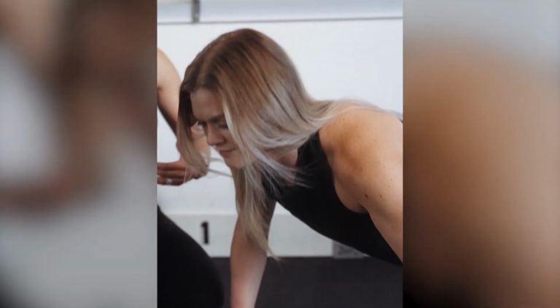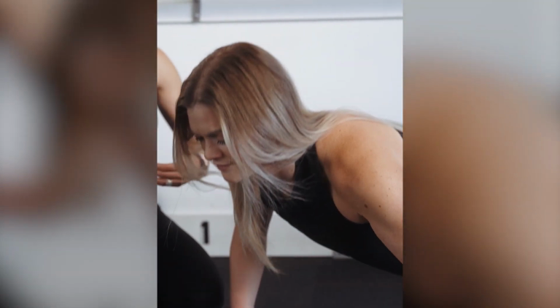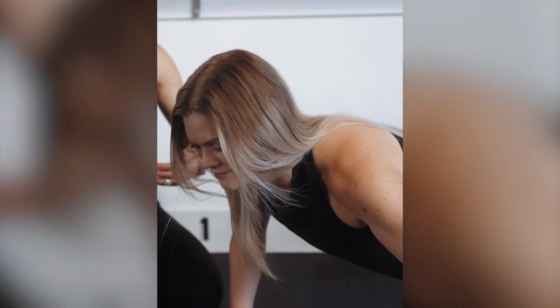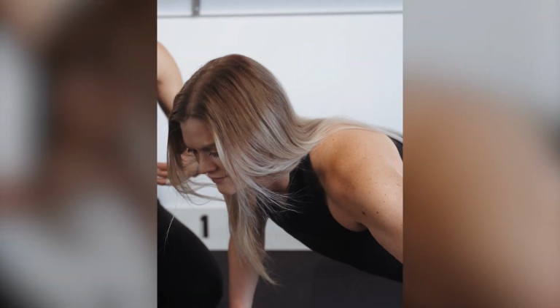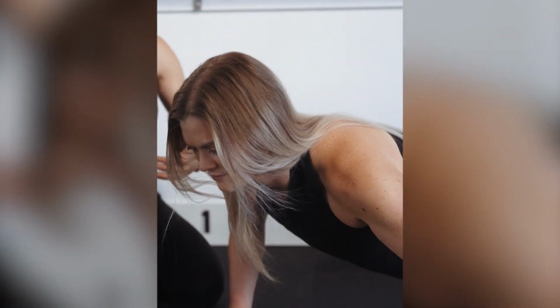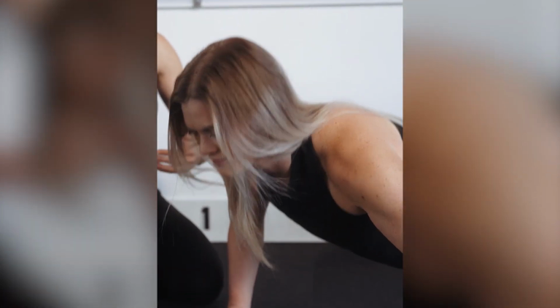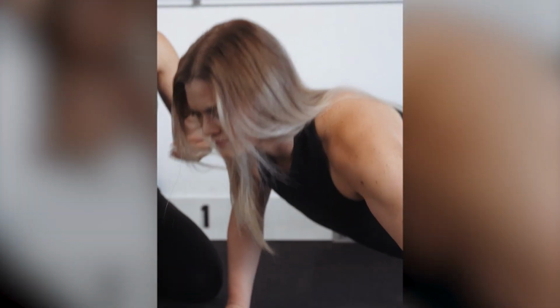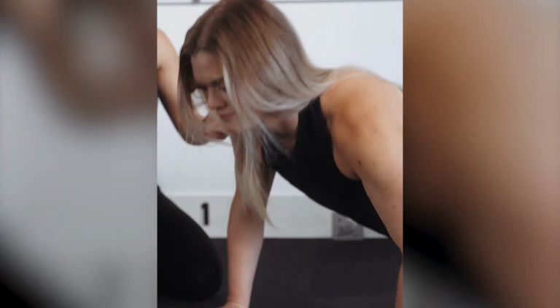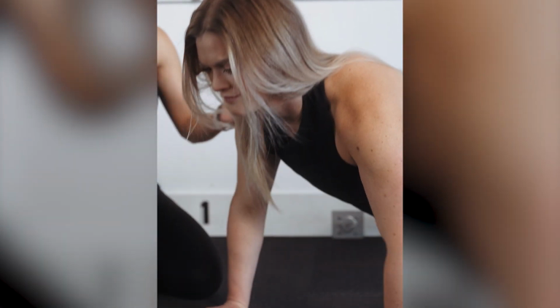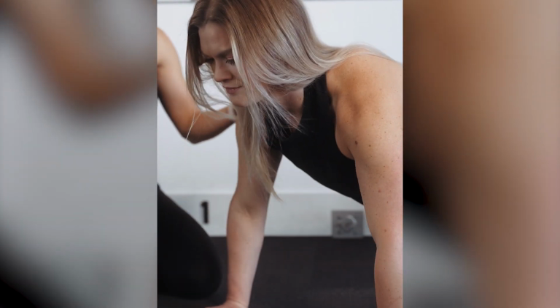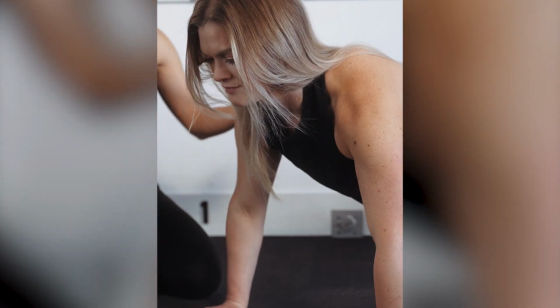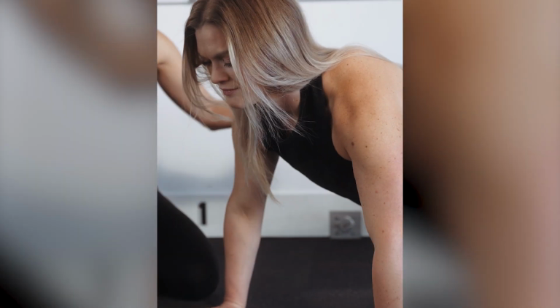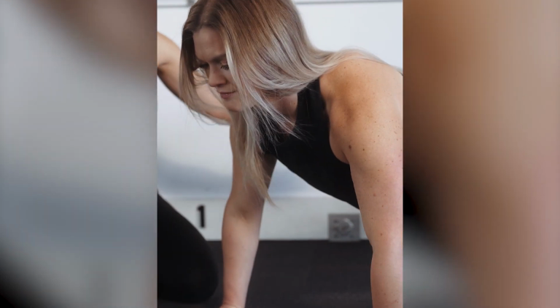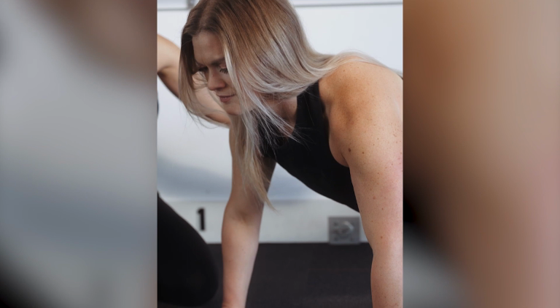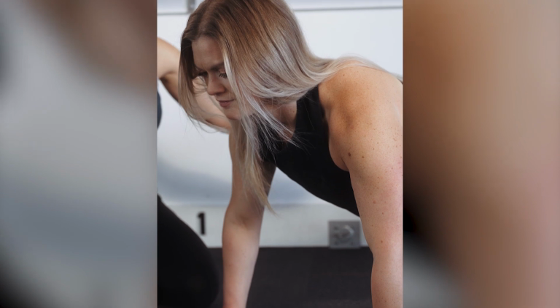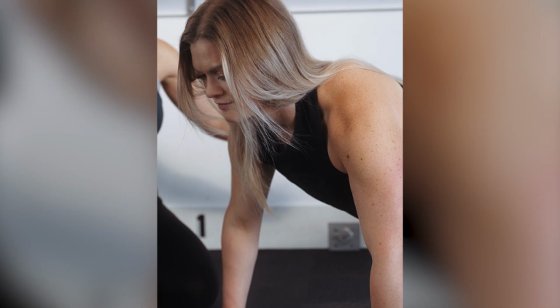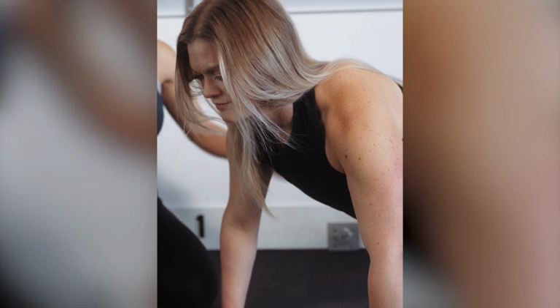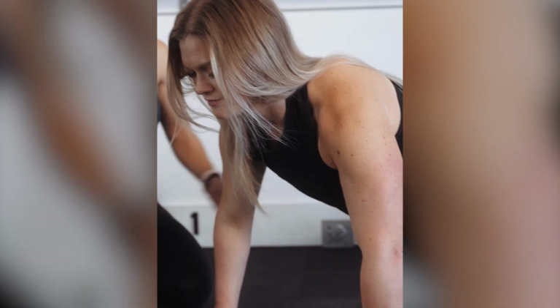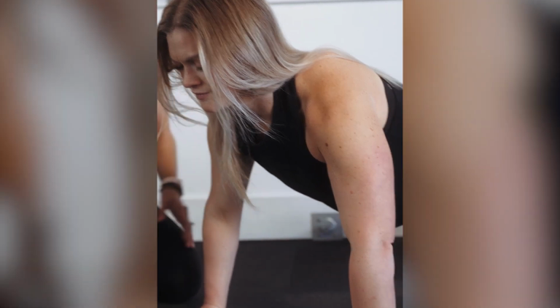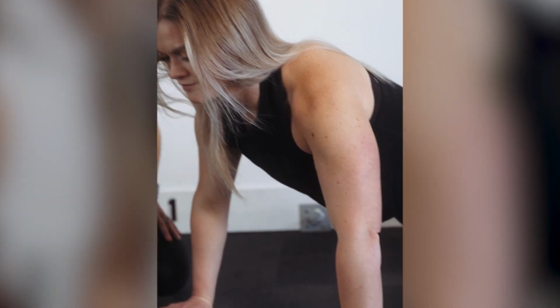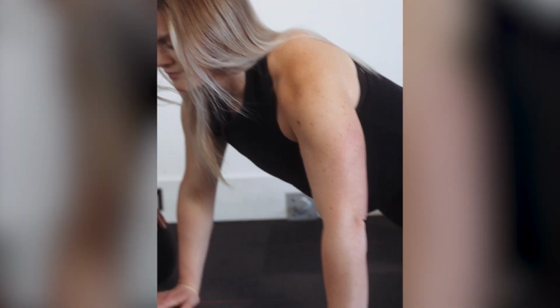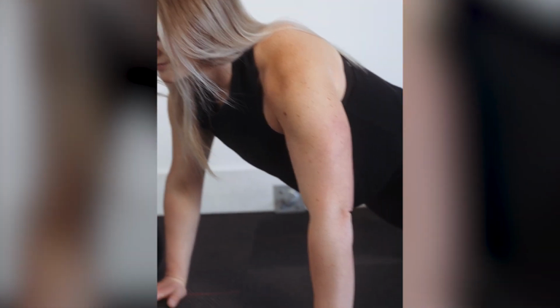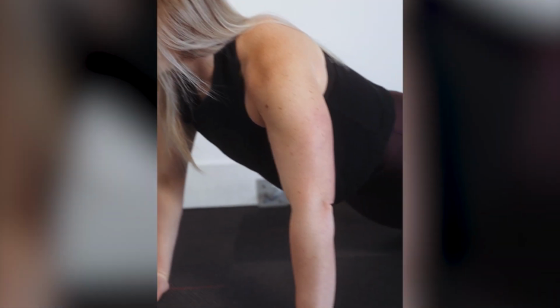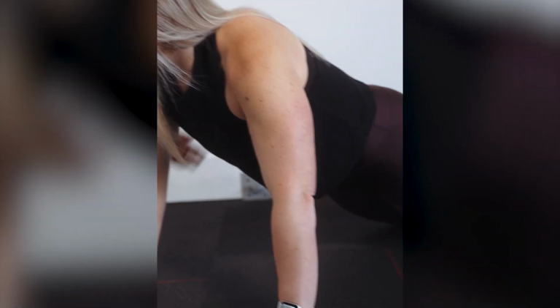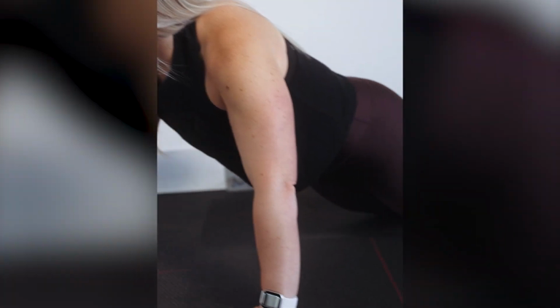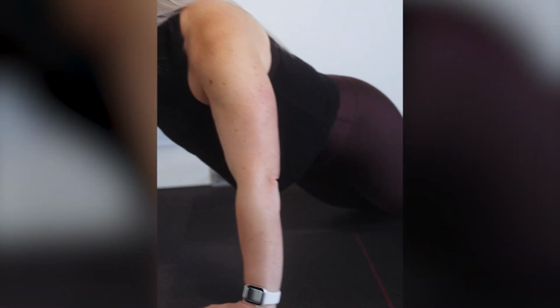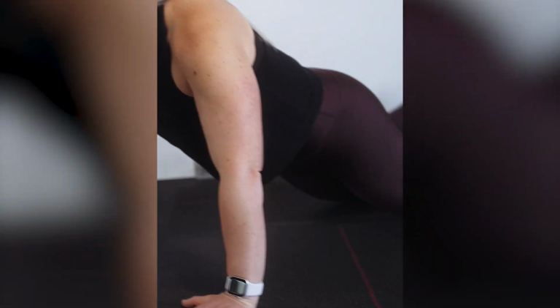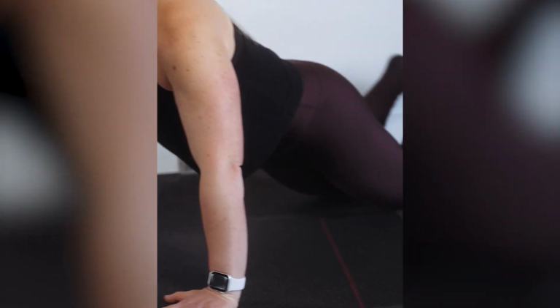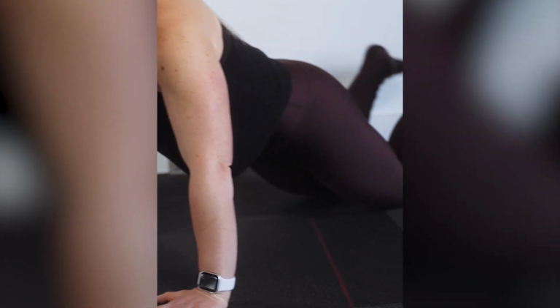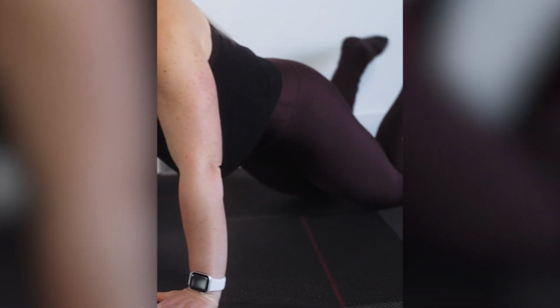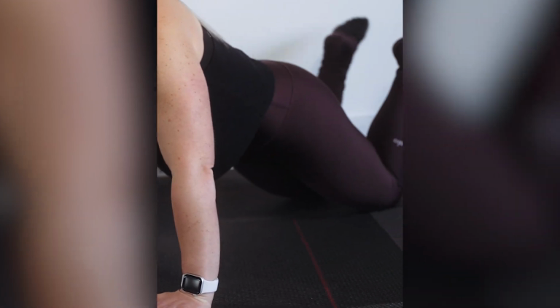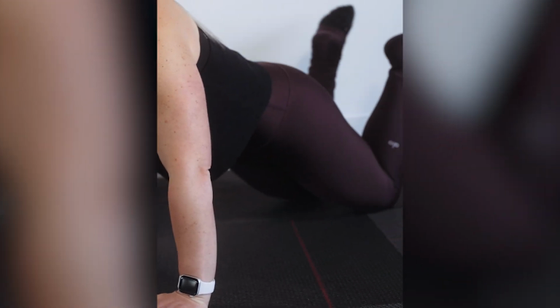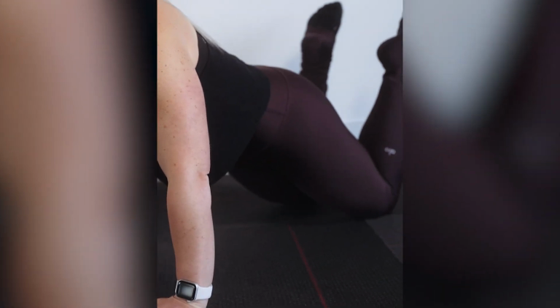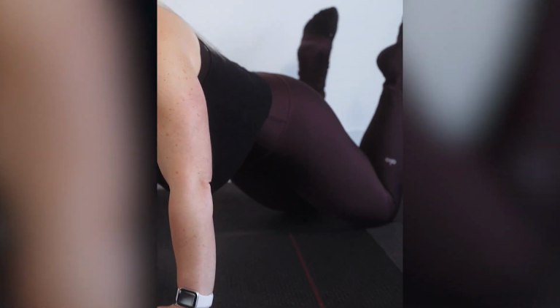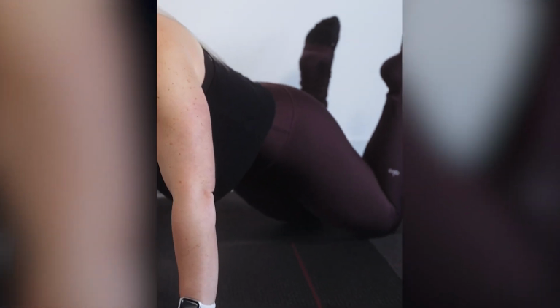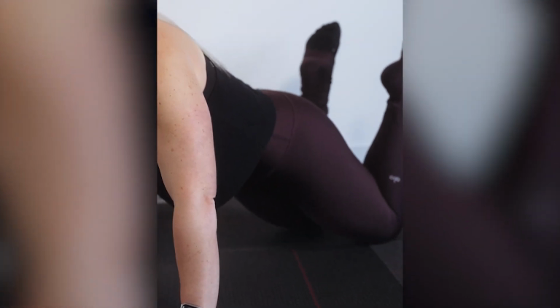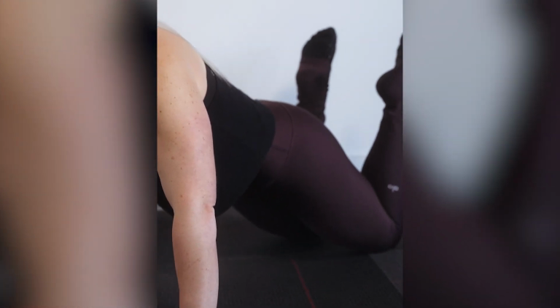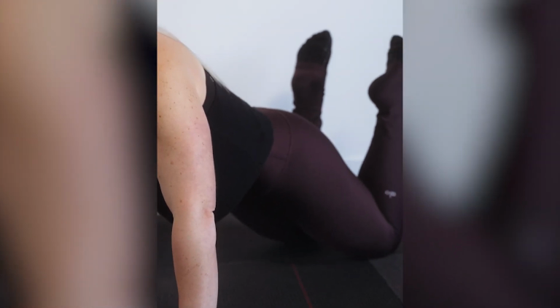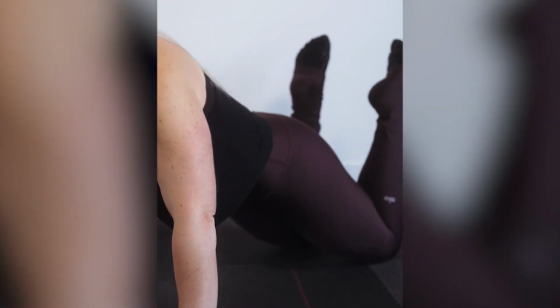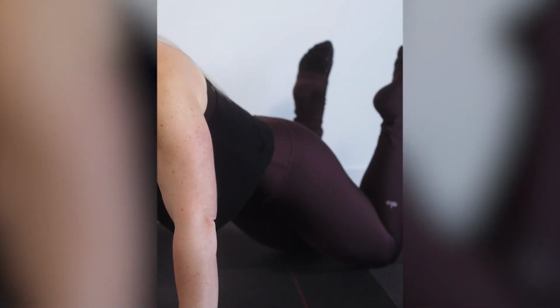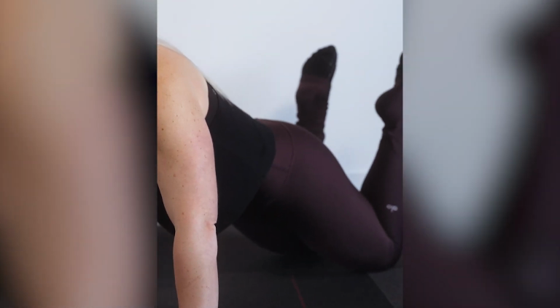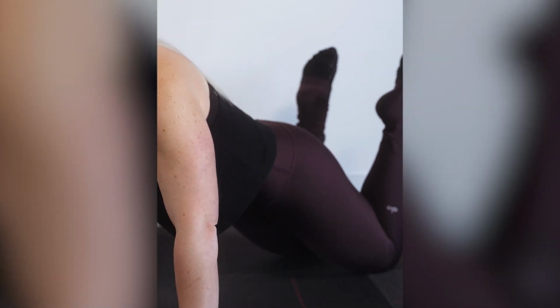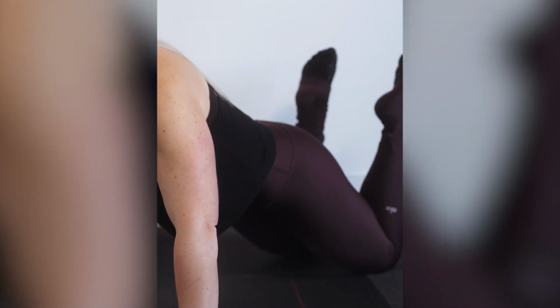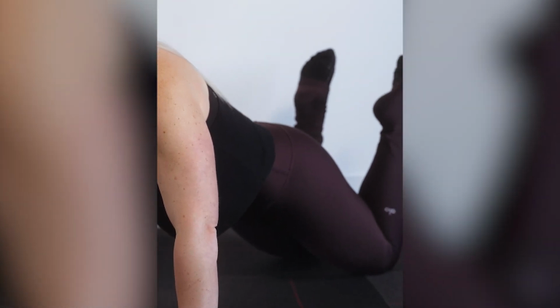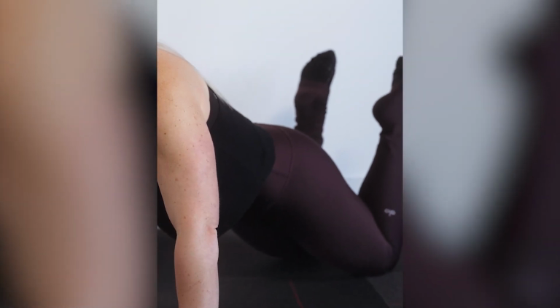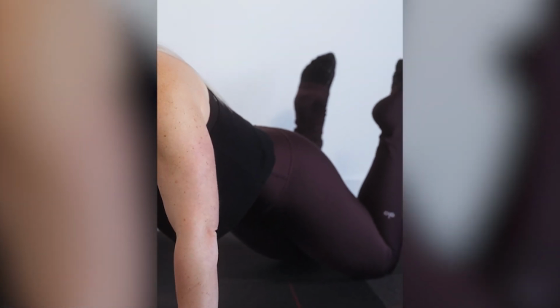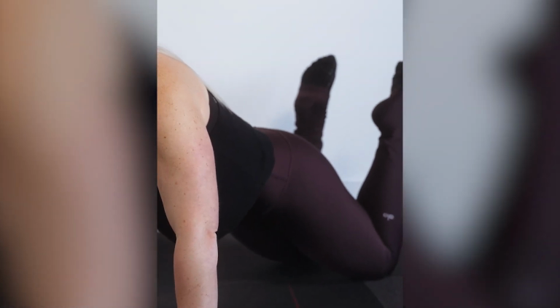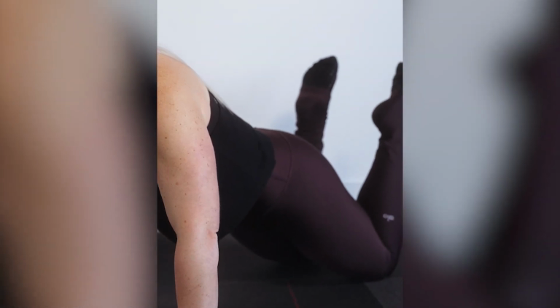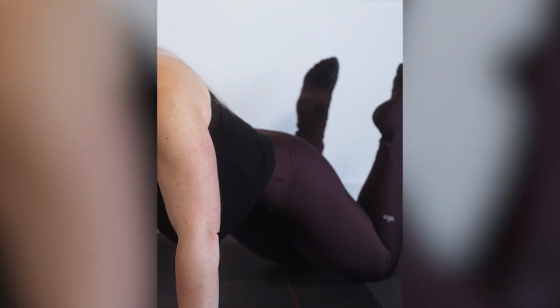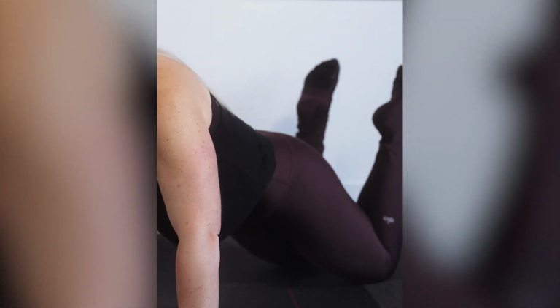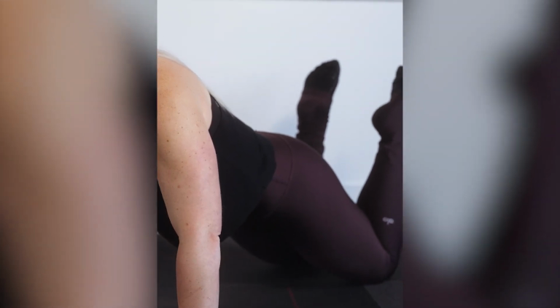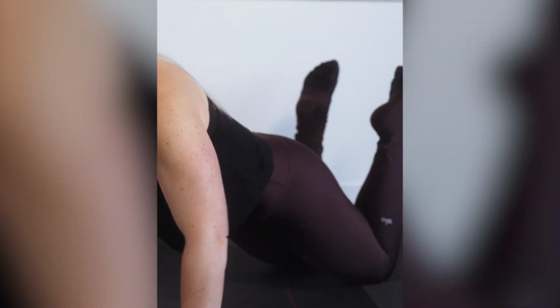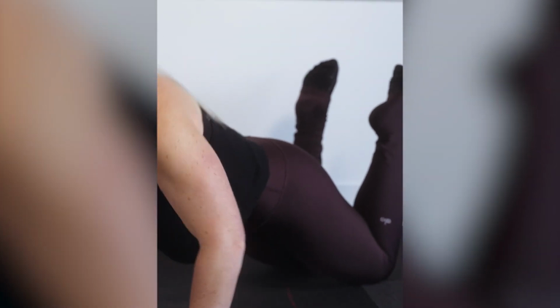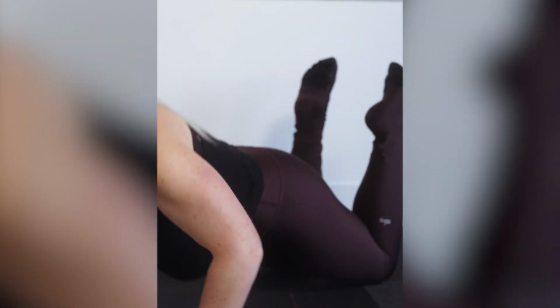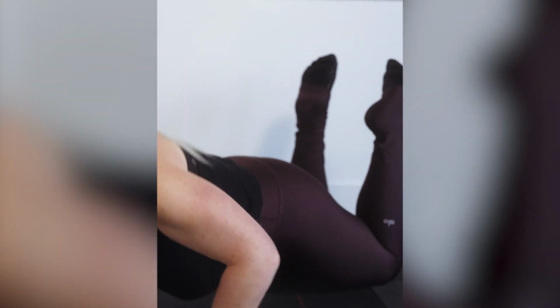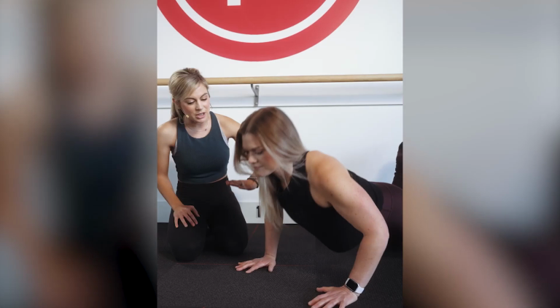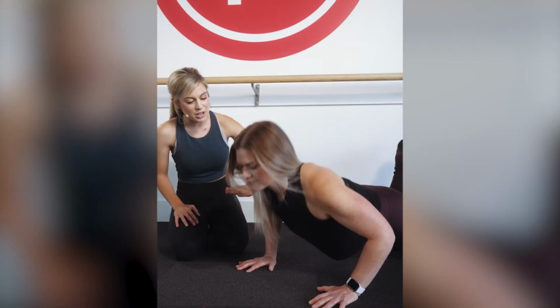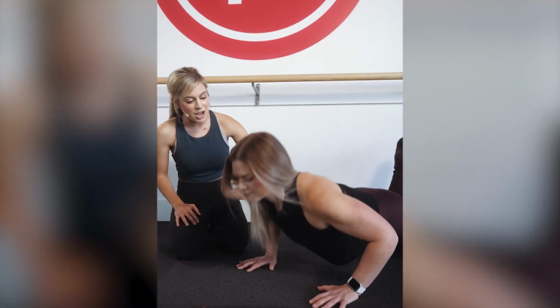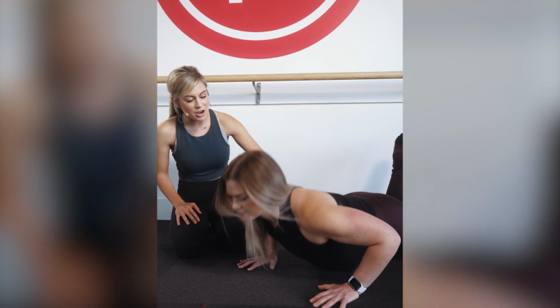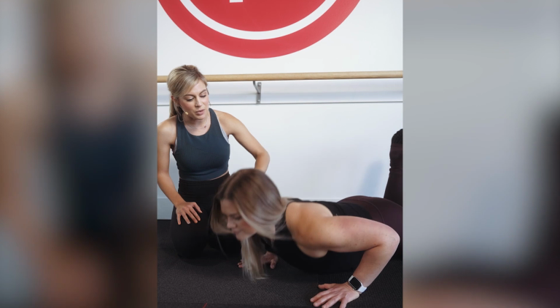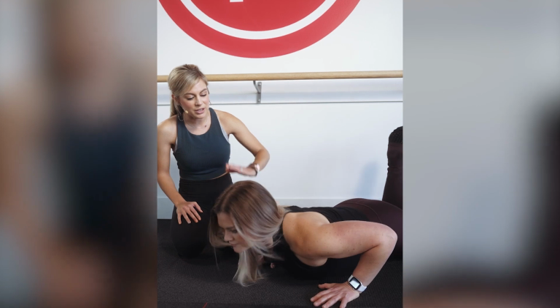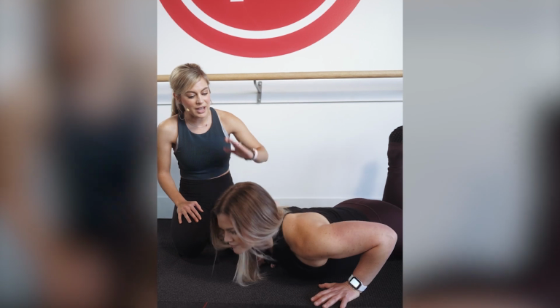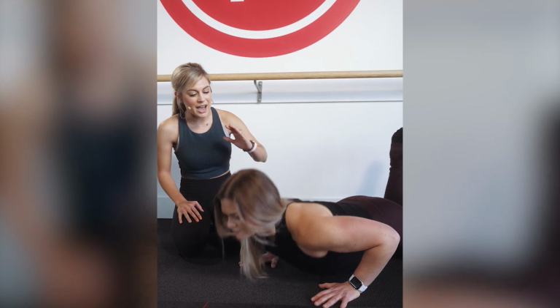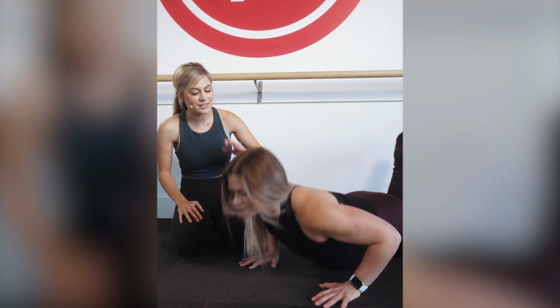If the toes is too much, you can drop to the knees. Draw your heels into your seat, really squeeze your seat, and then do the push-ups along with class.